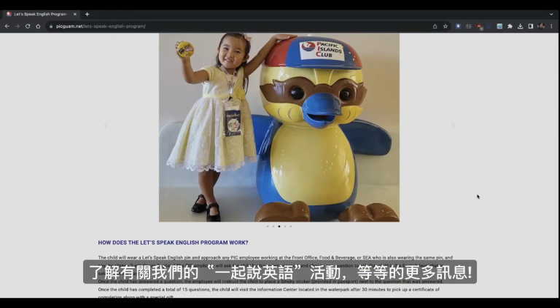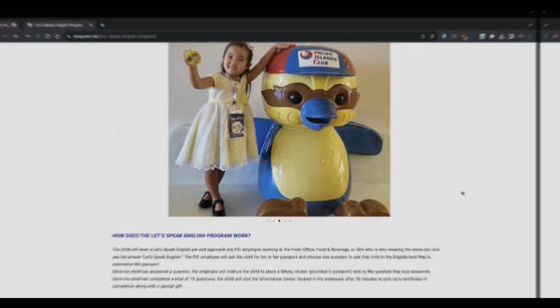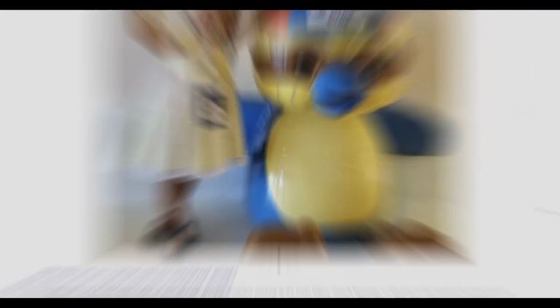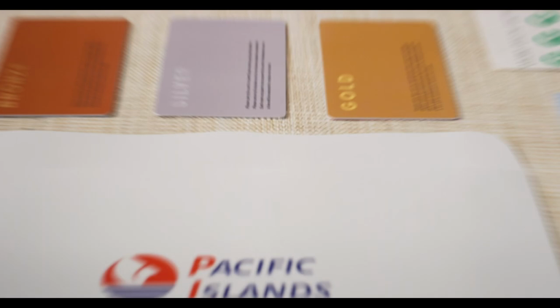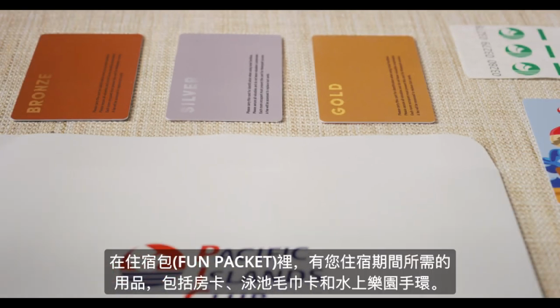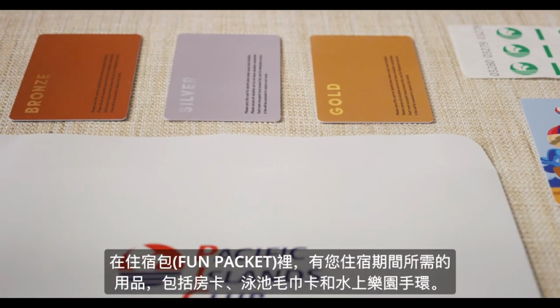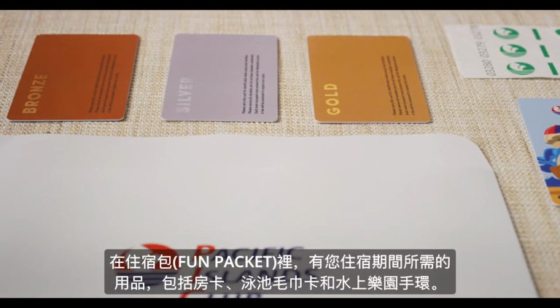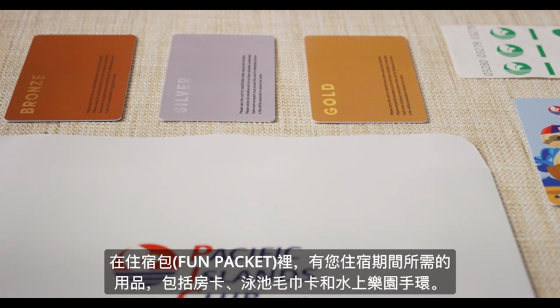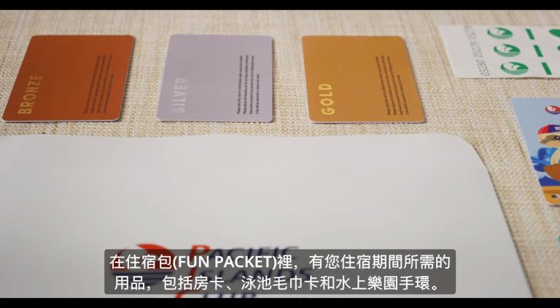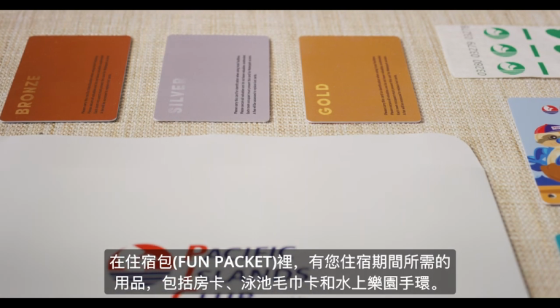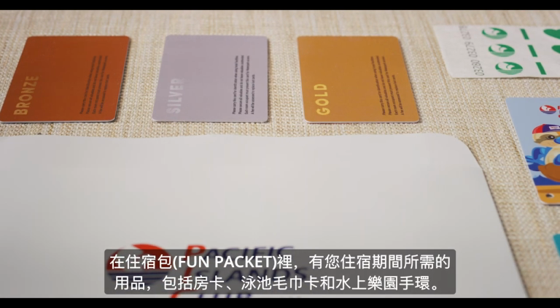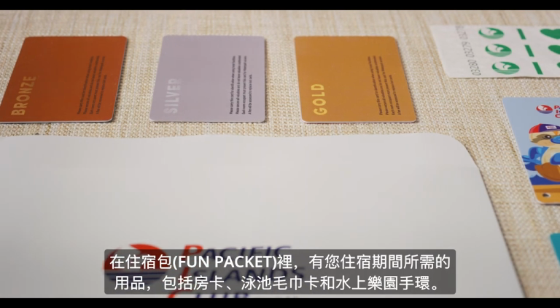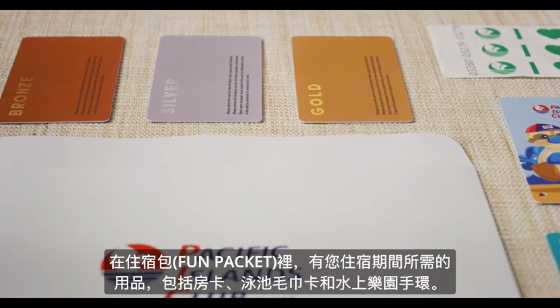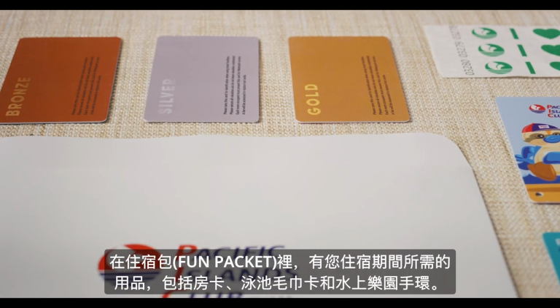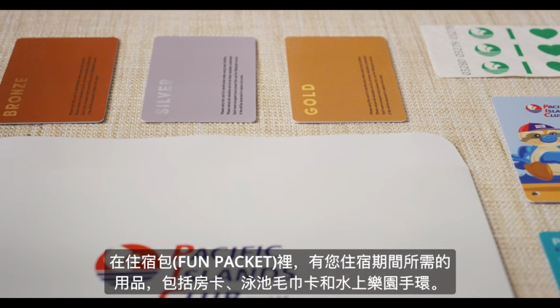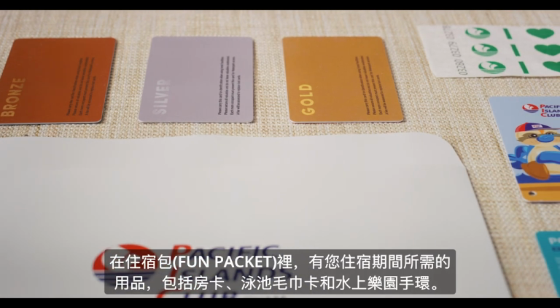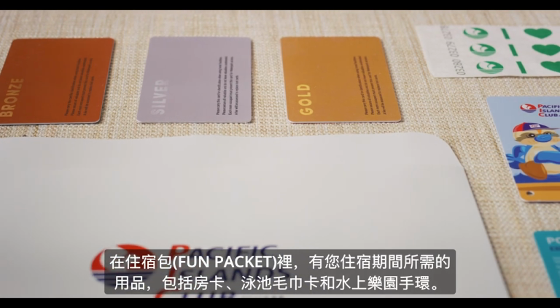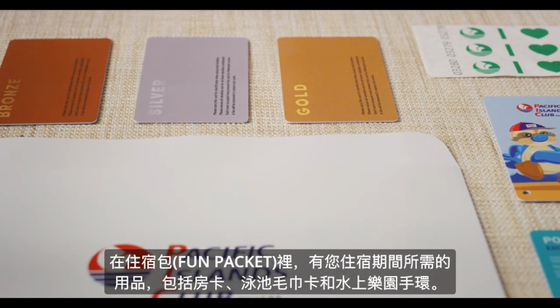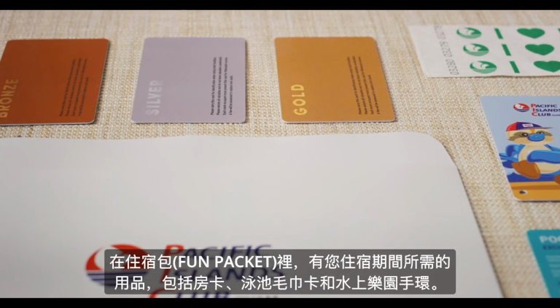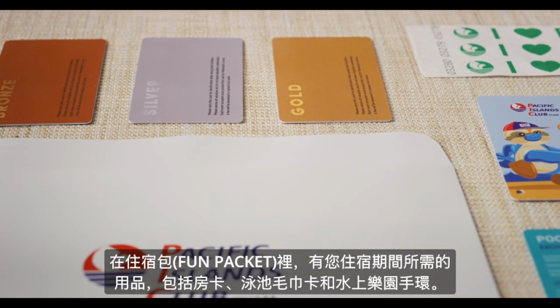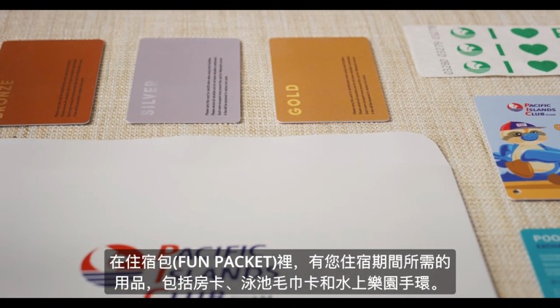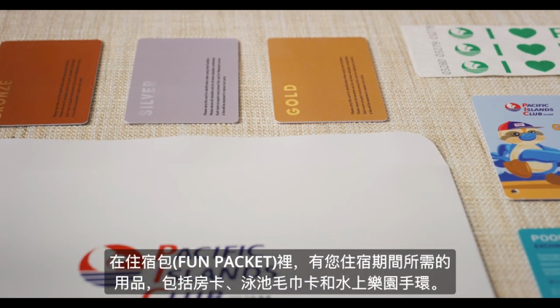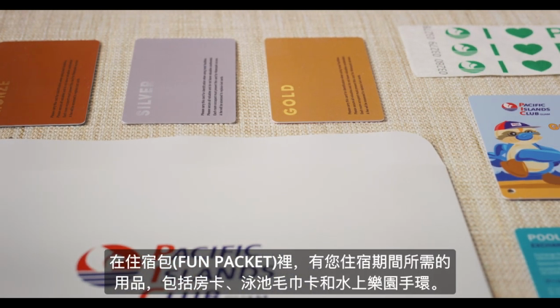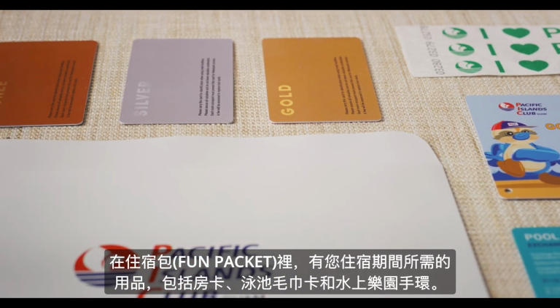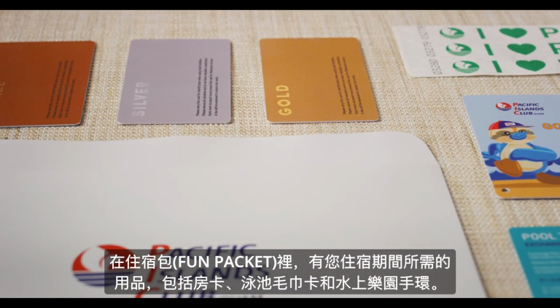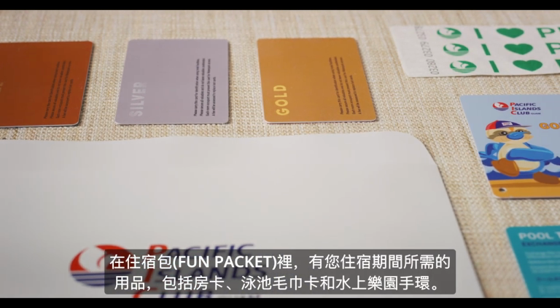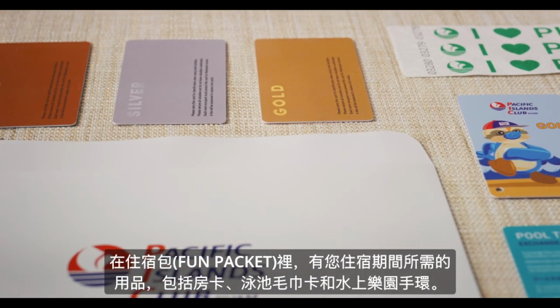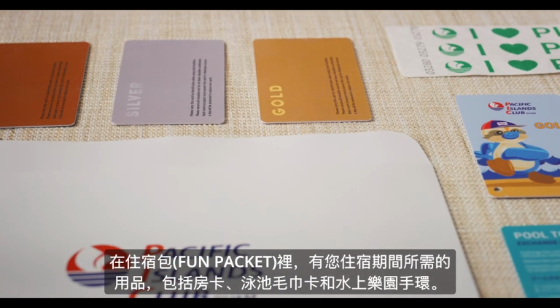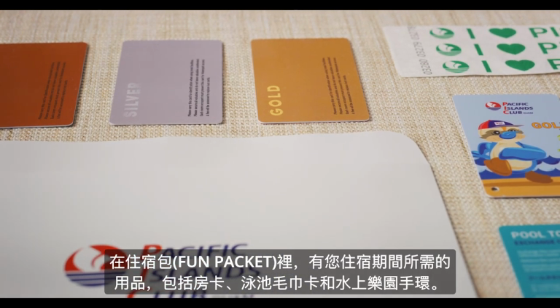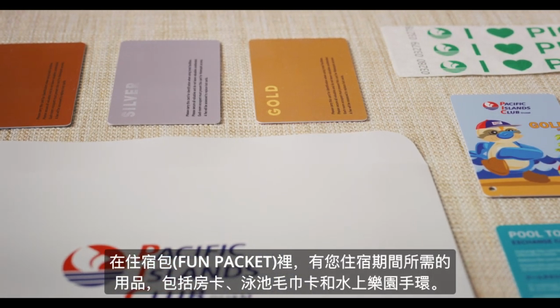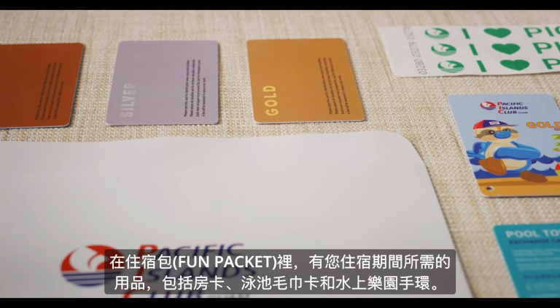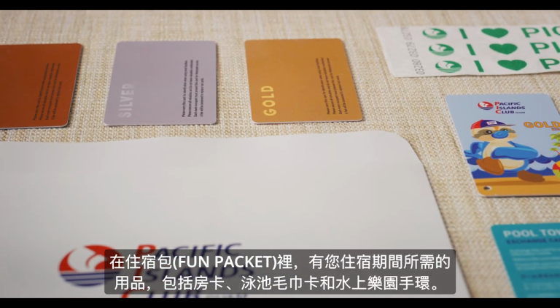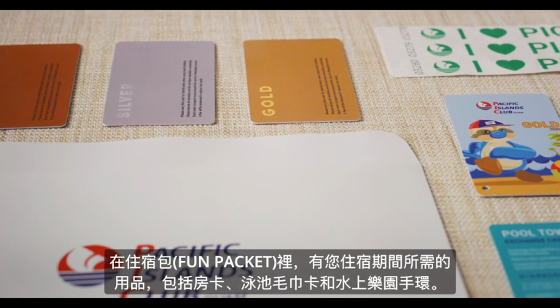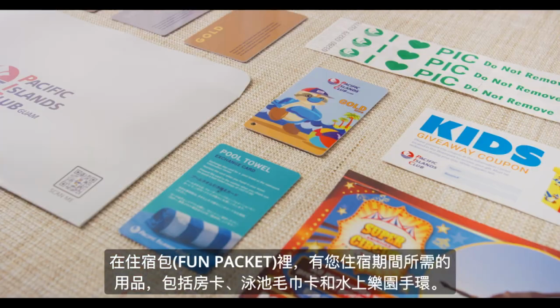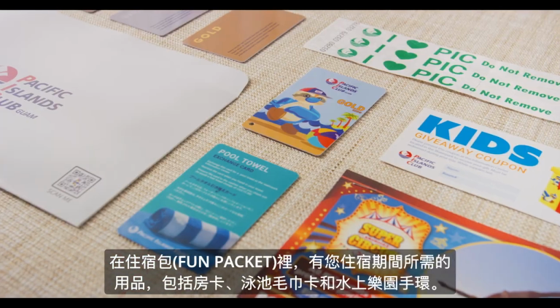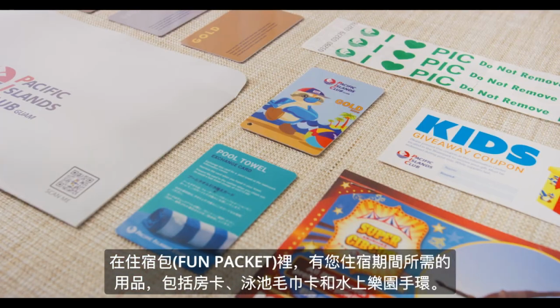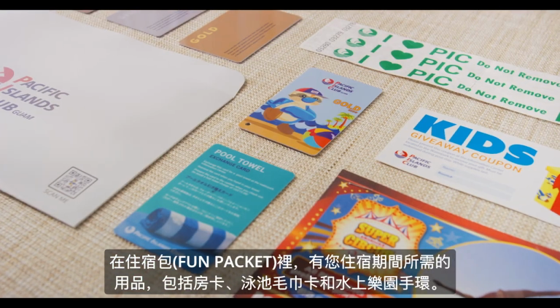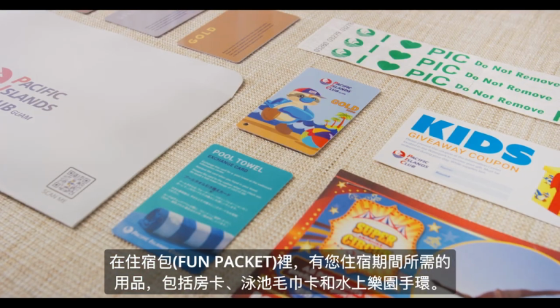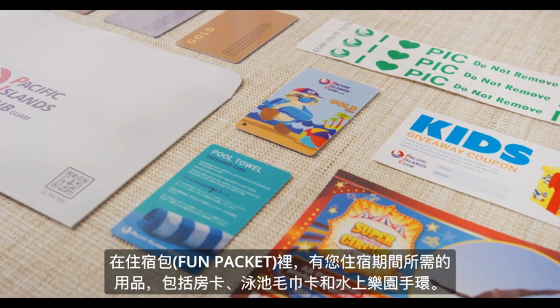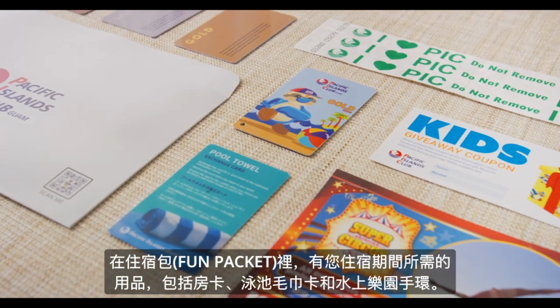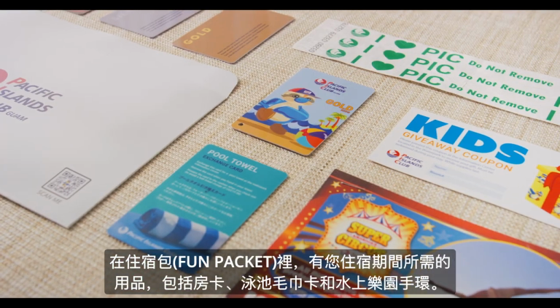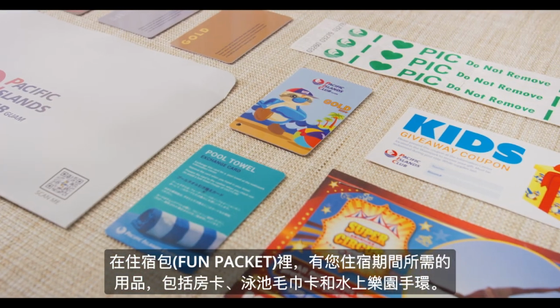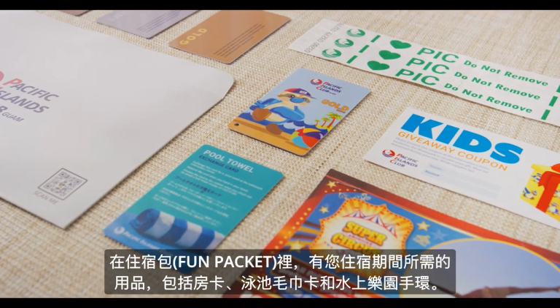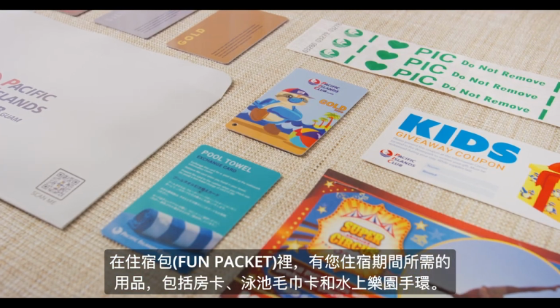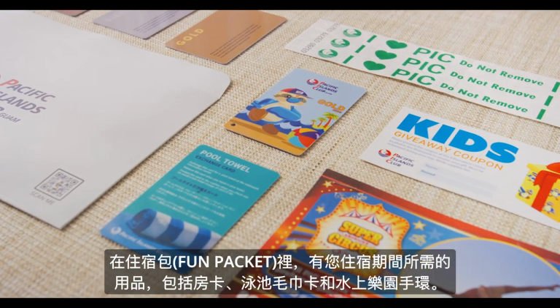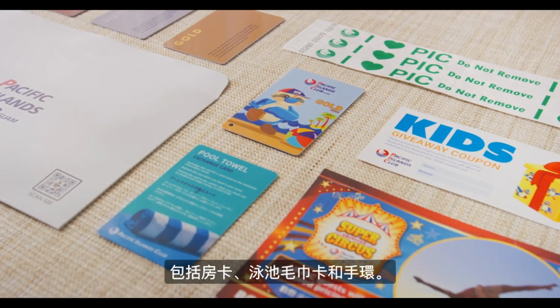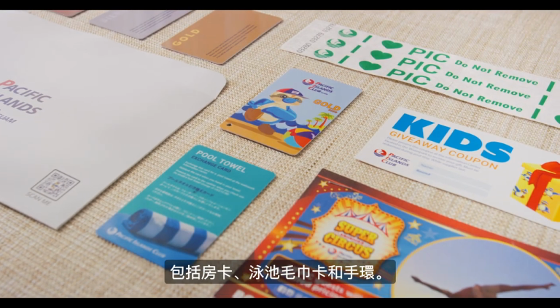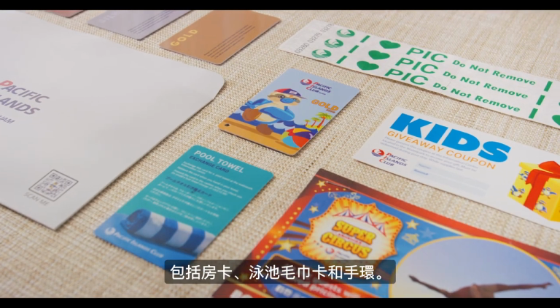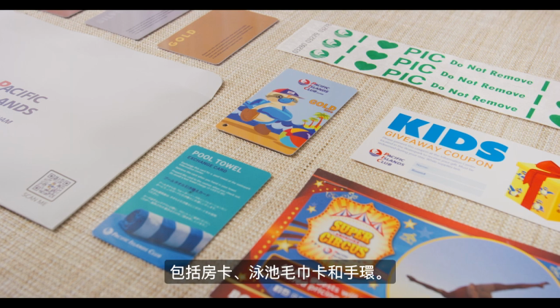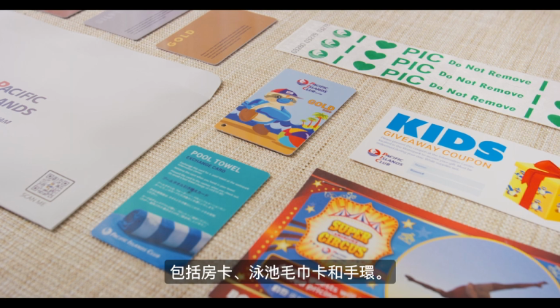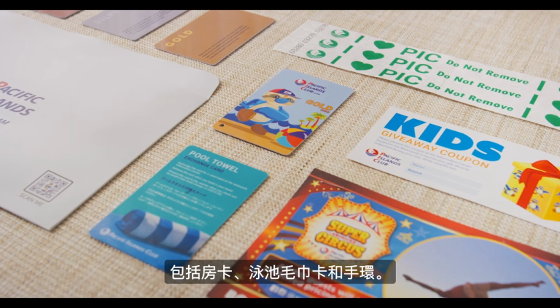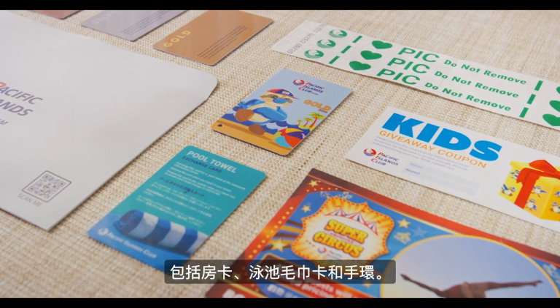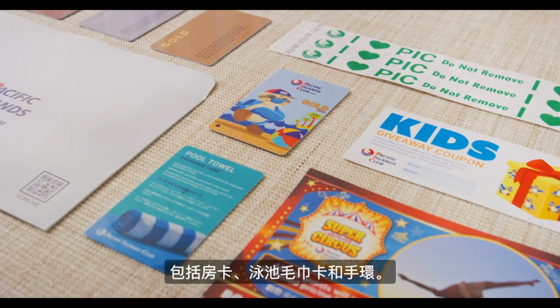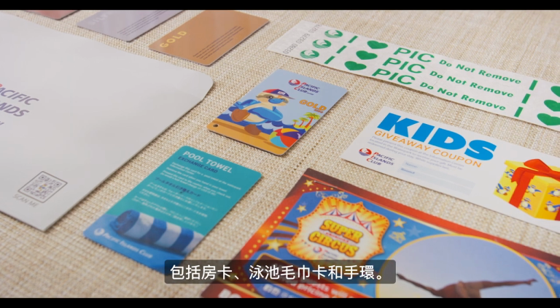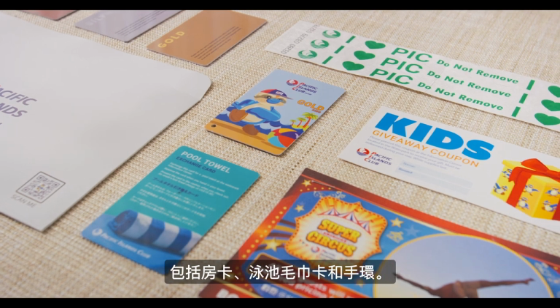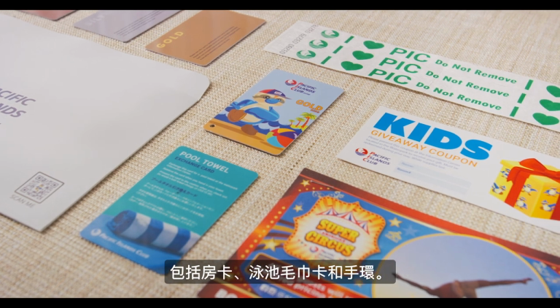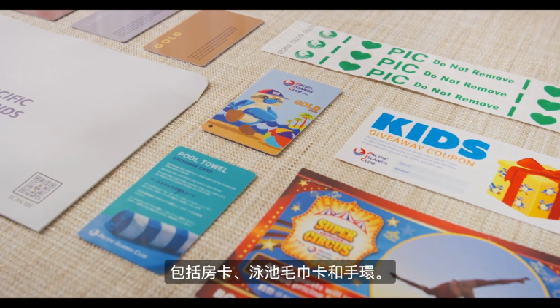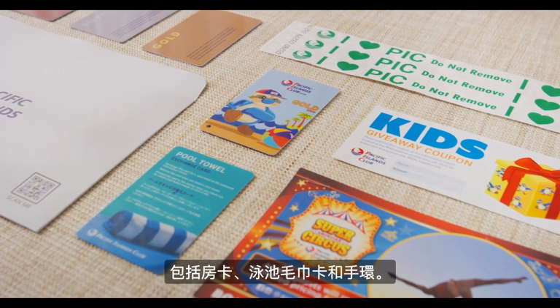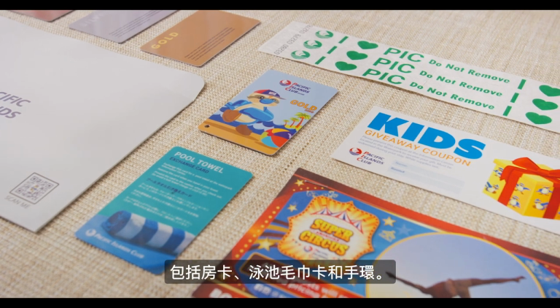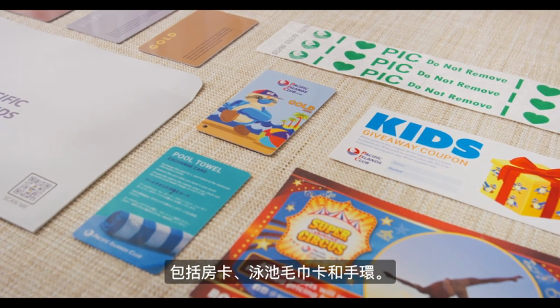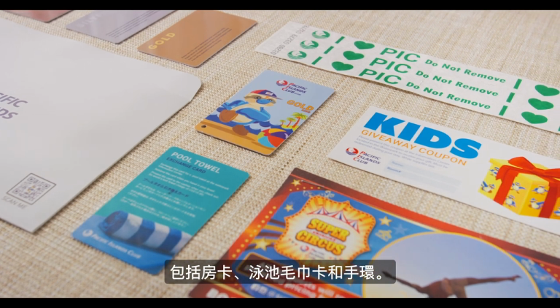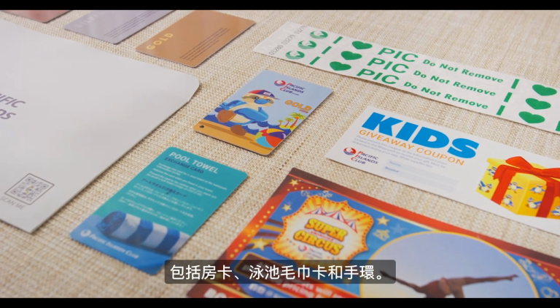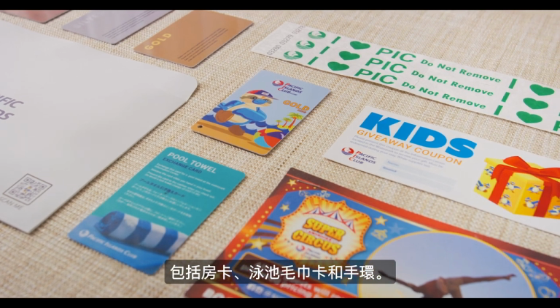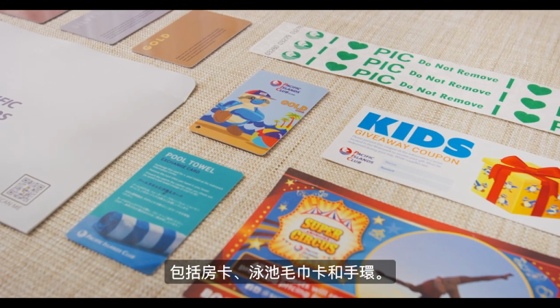This Fun Packet contains everything you will need during your stay, including room keys, pool towel cards, and wristbands.